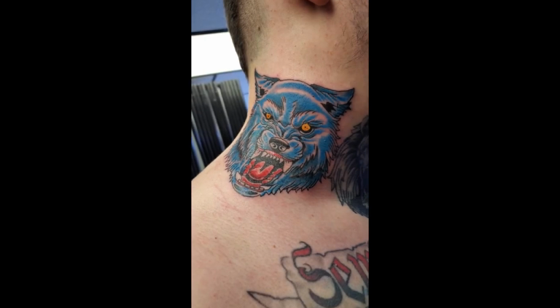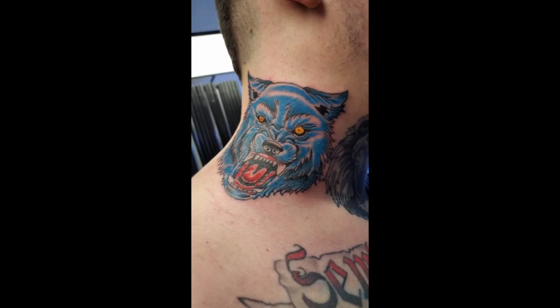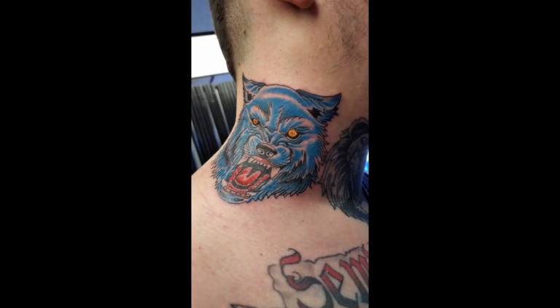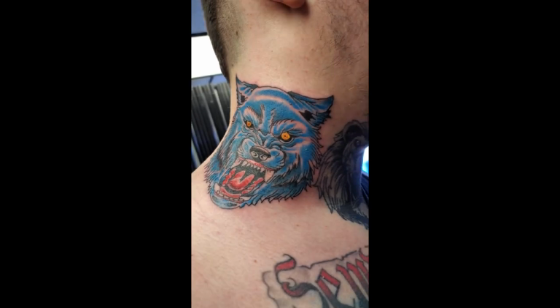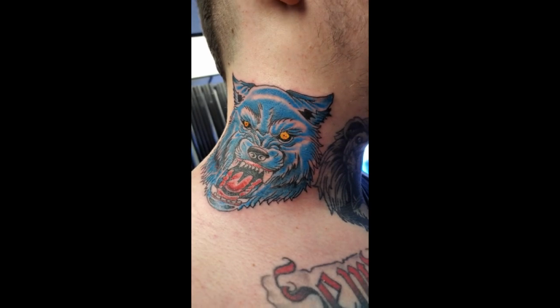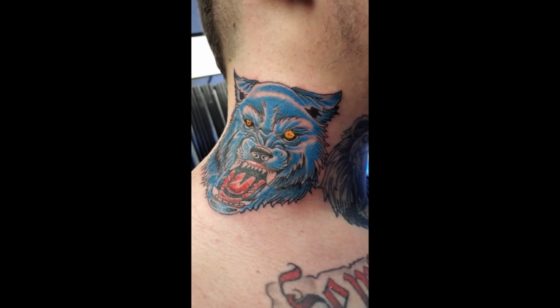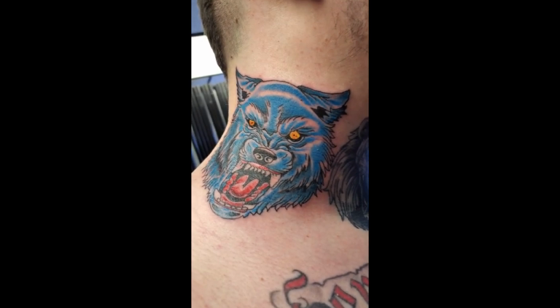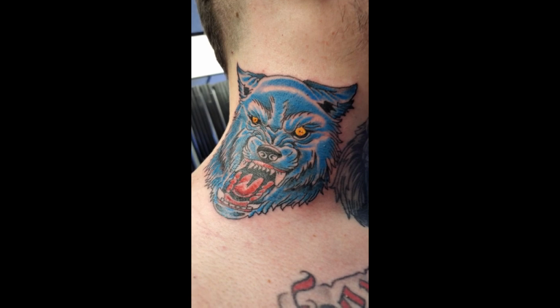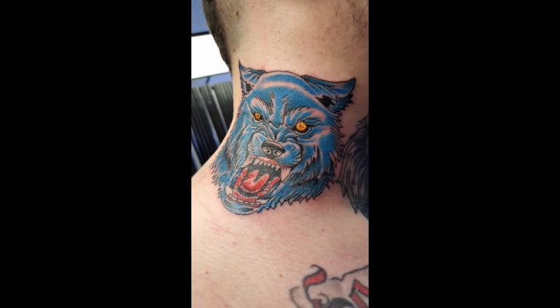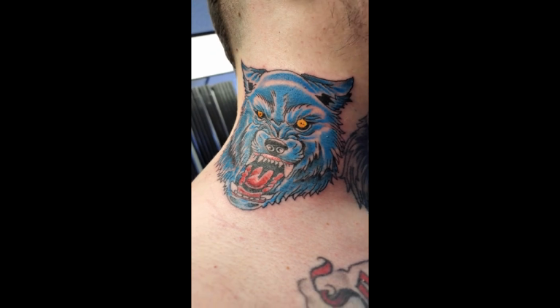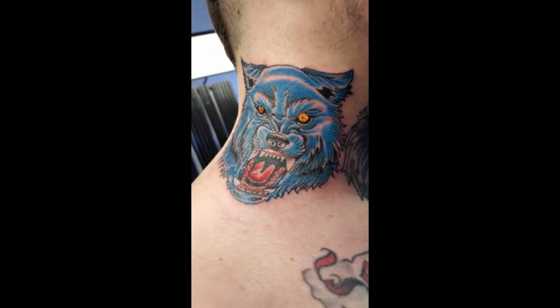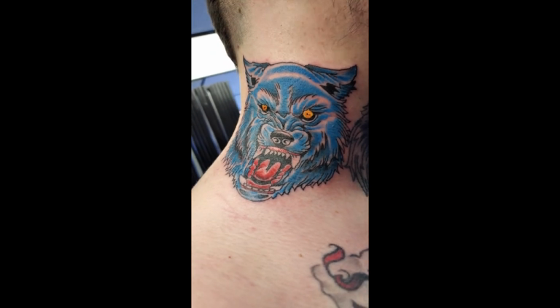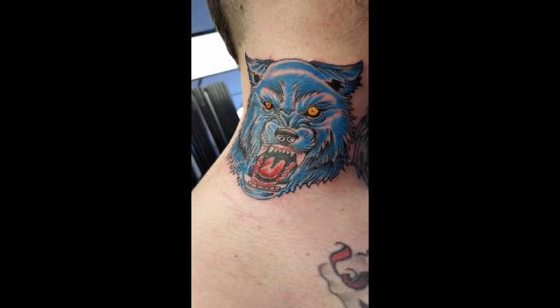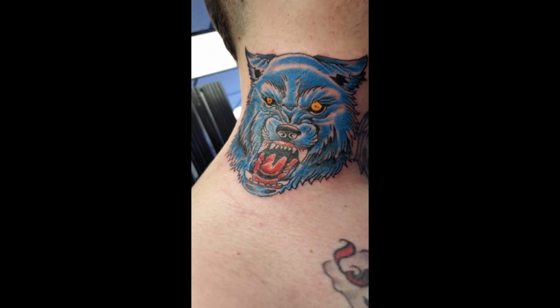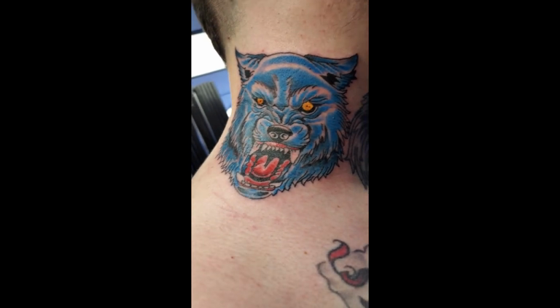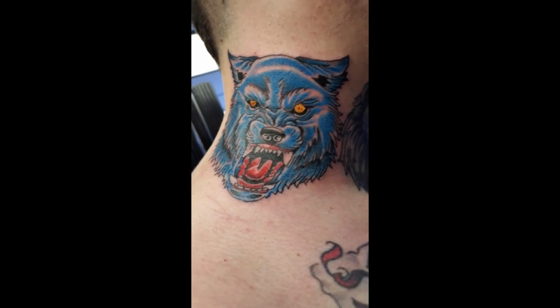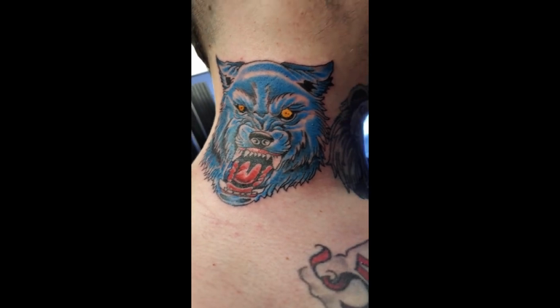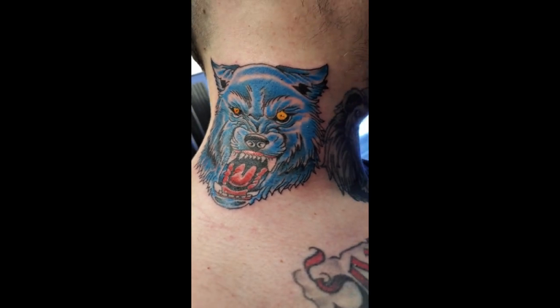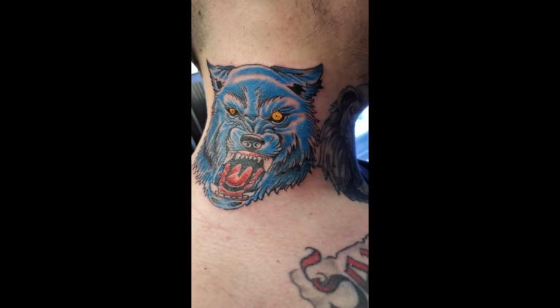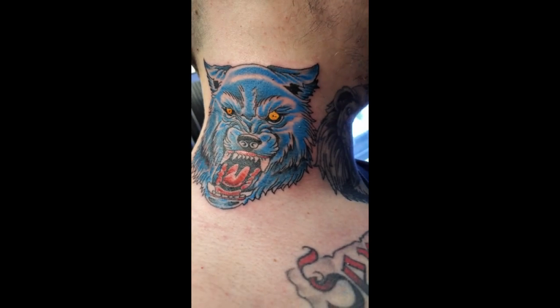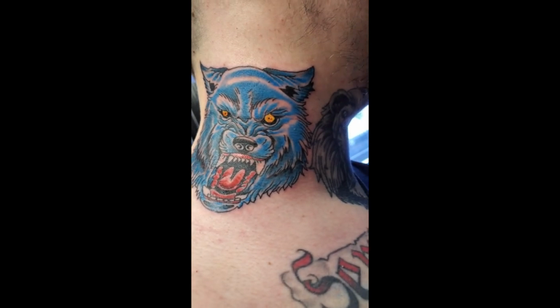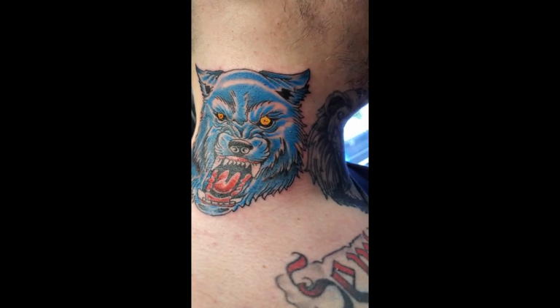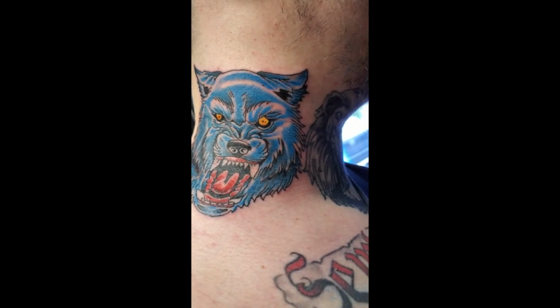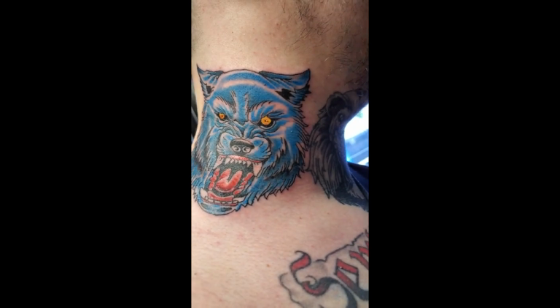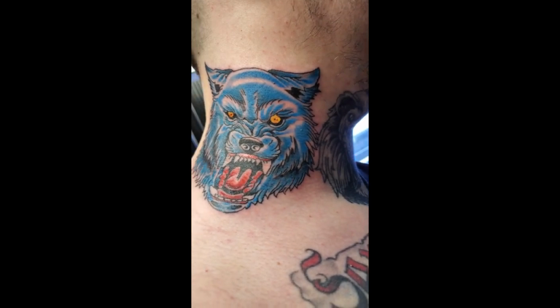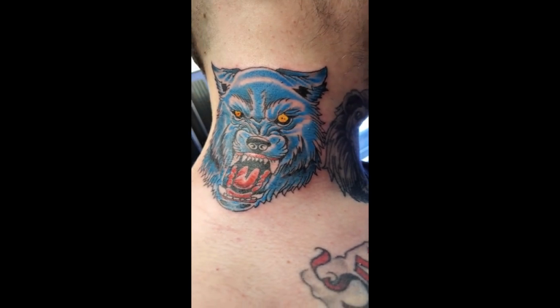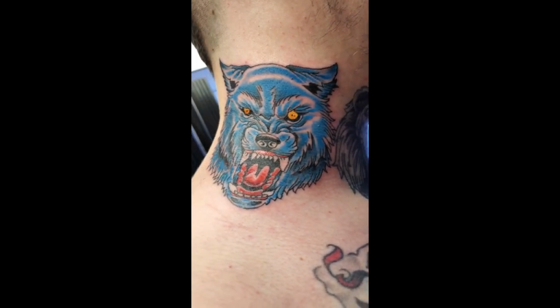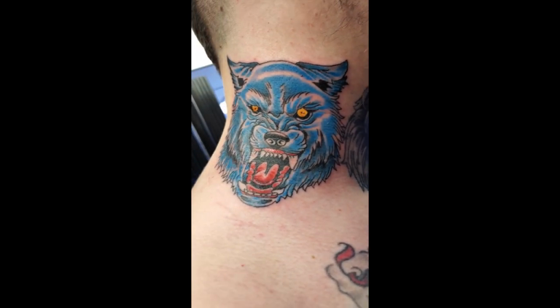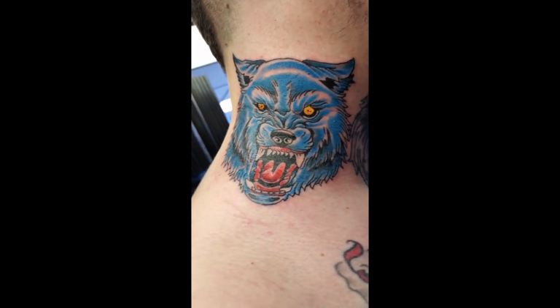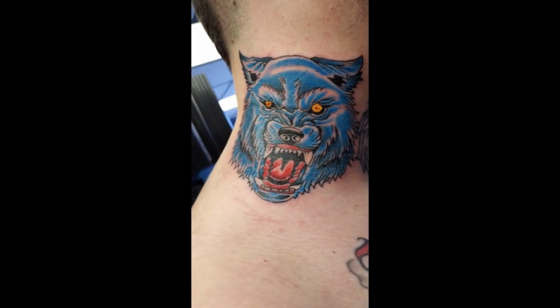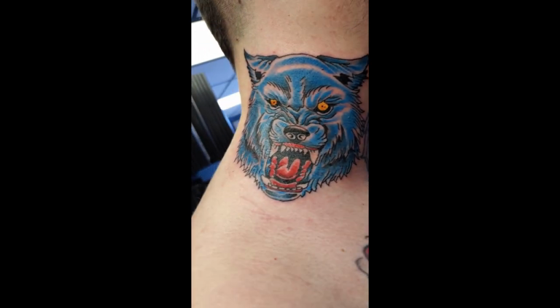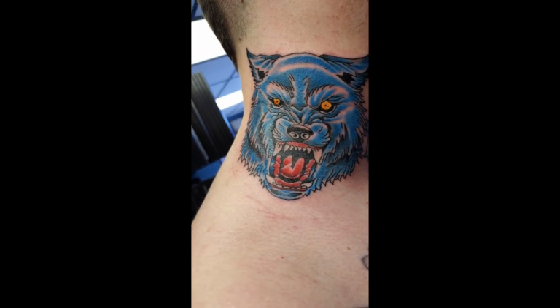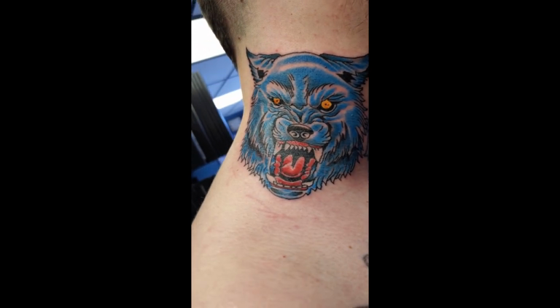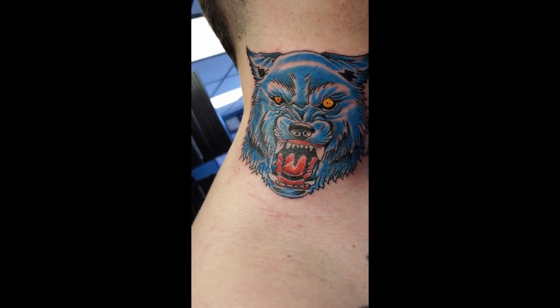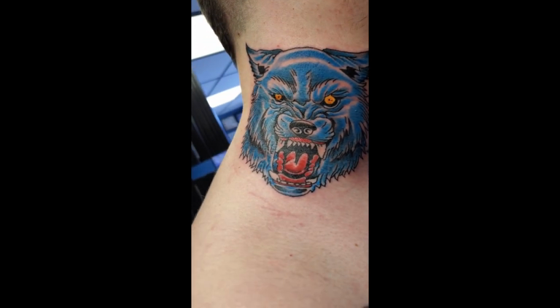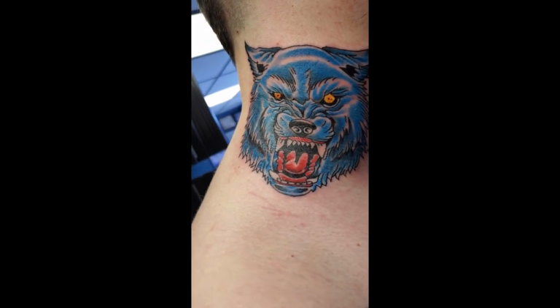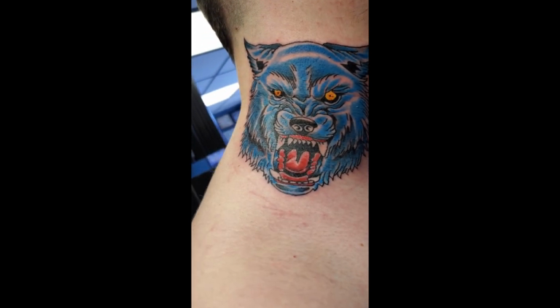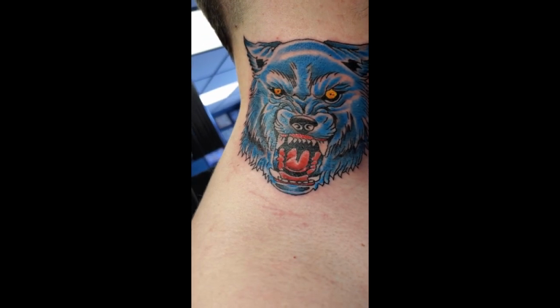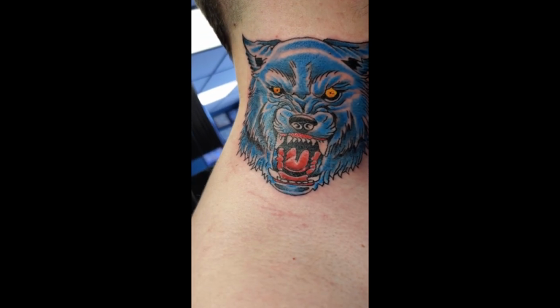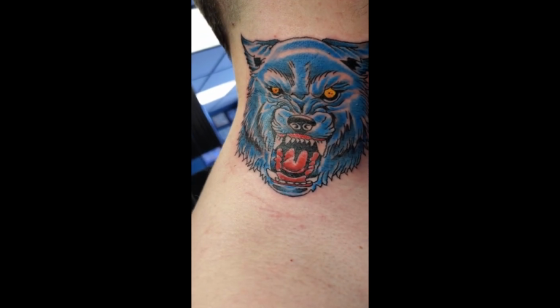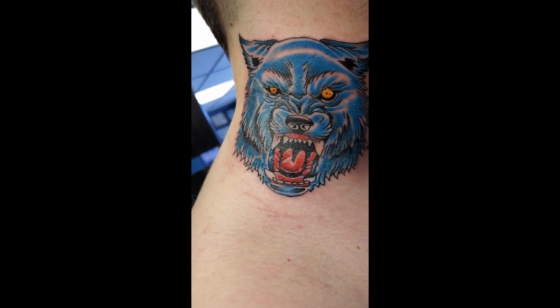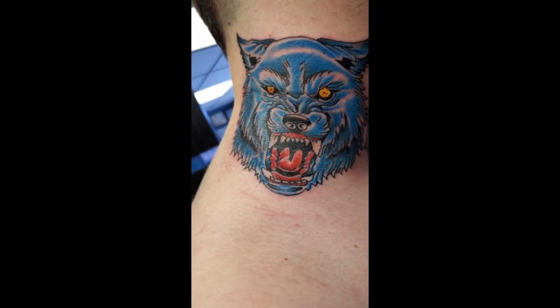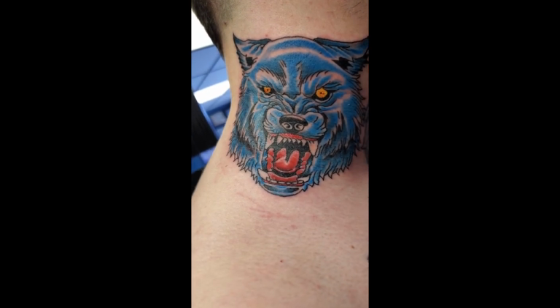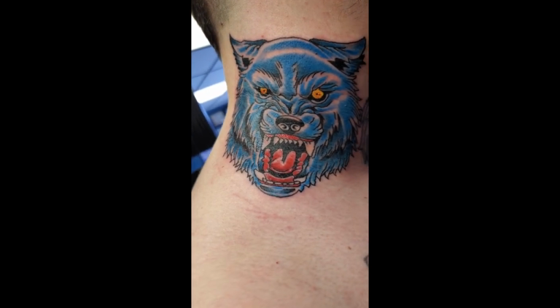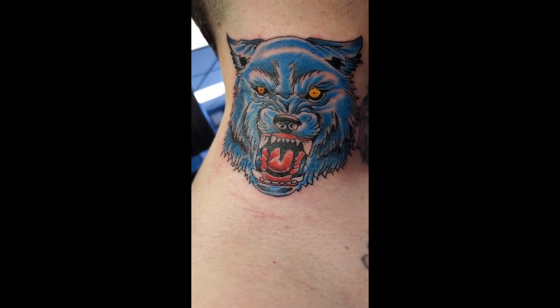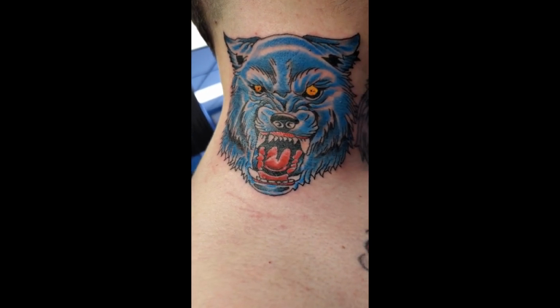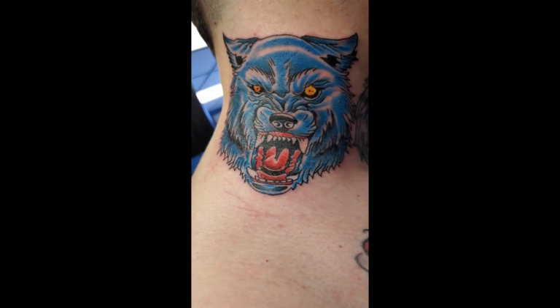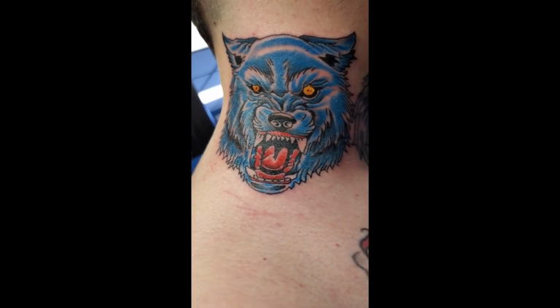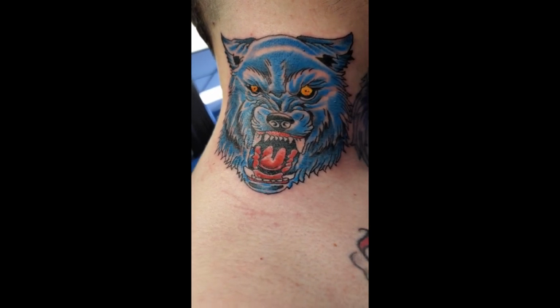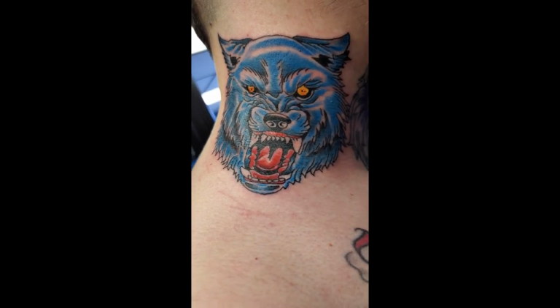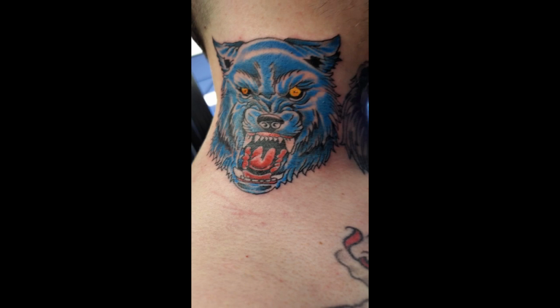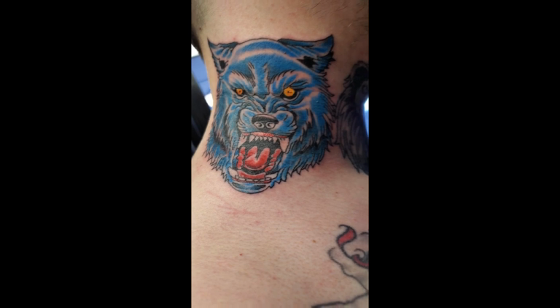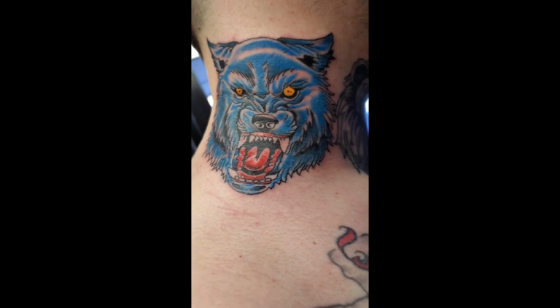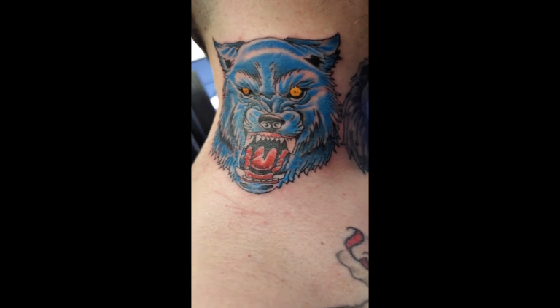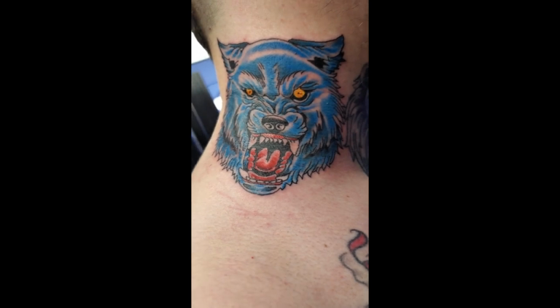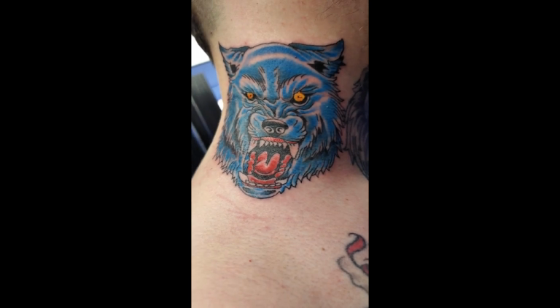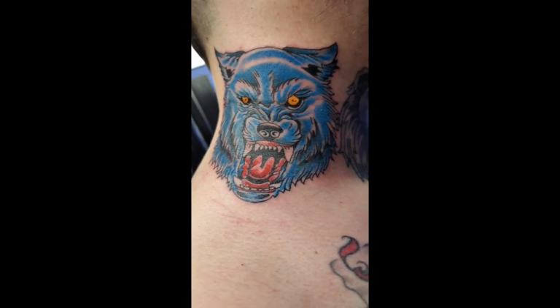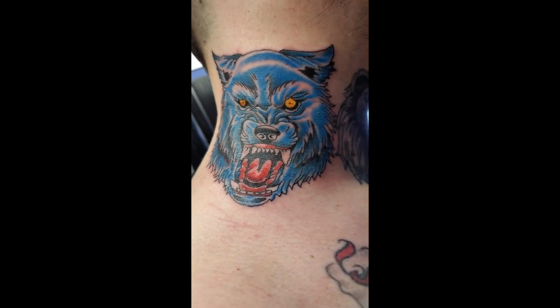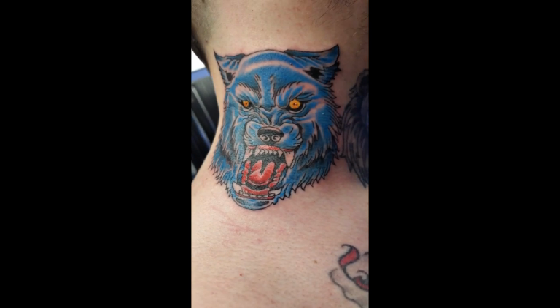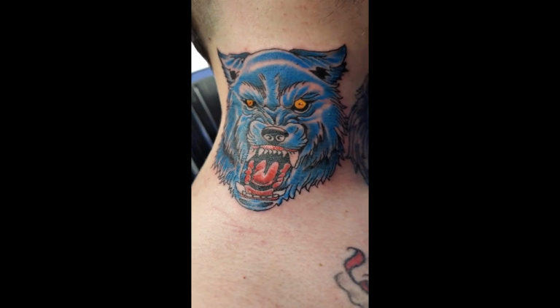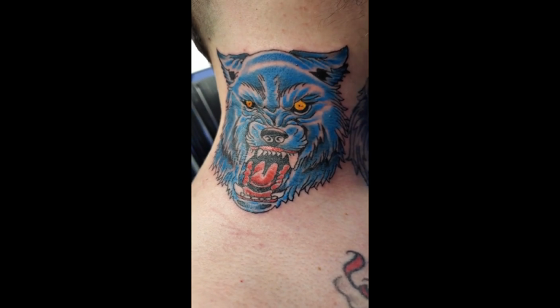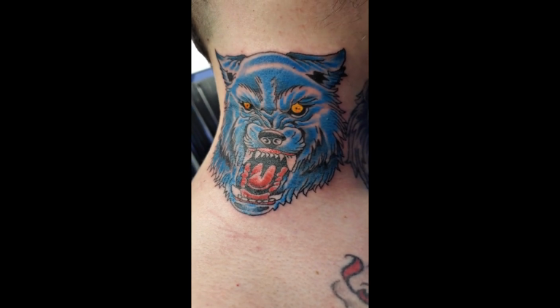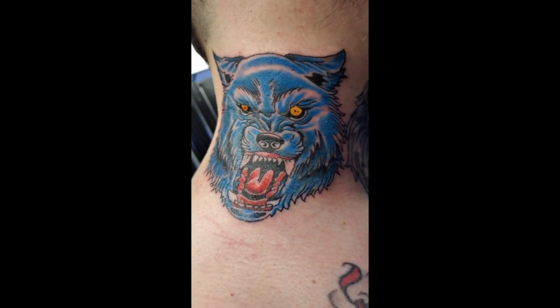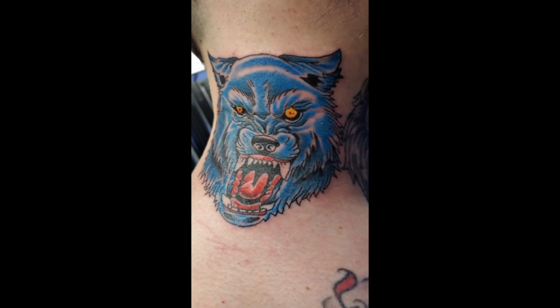Alright guys, there it is — finished color. Blue, yellow, and red. Really pops.